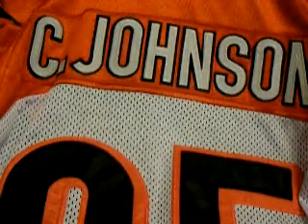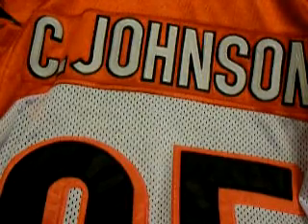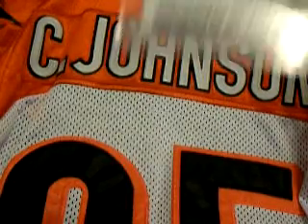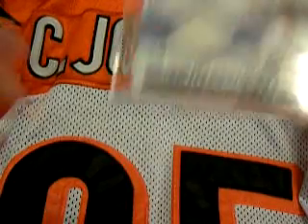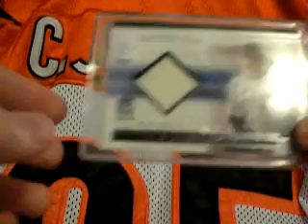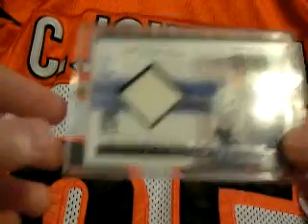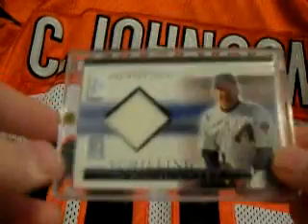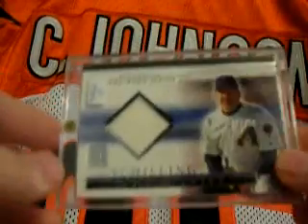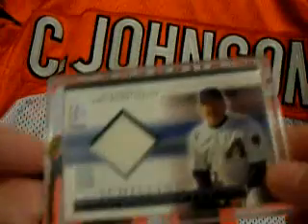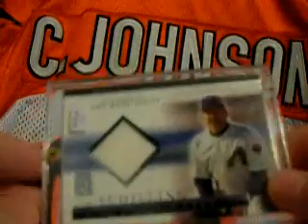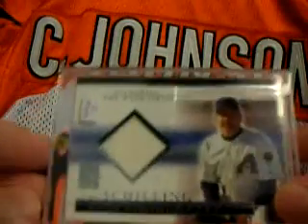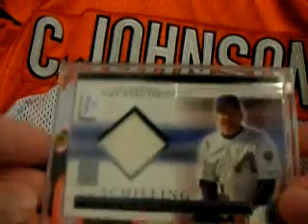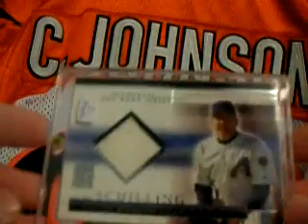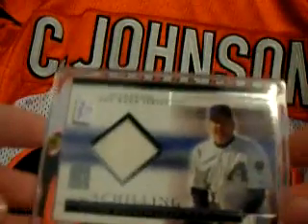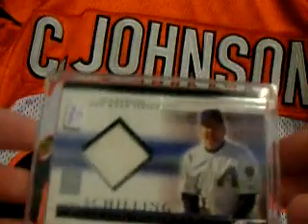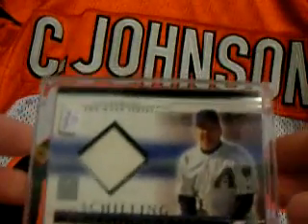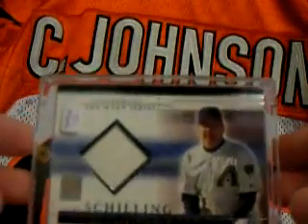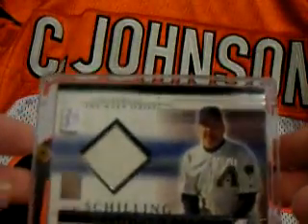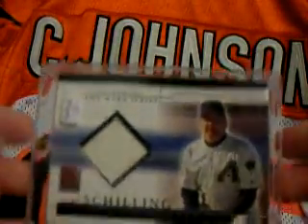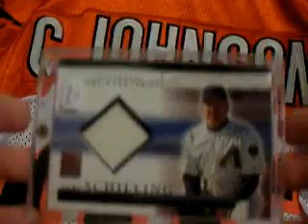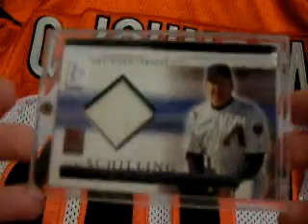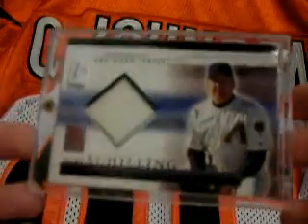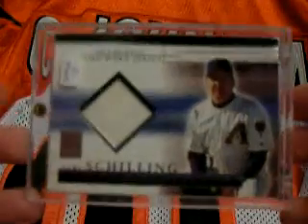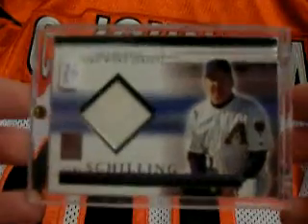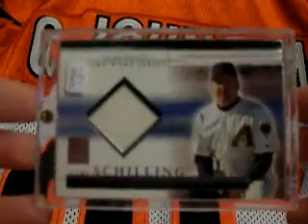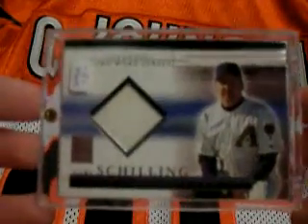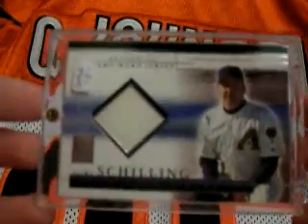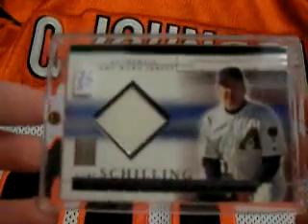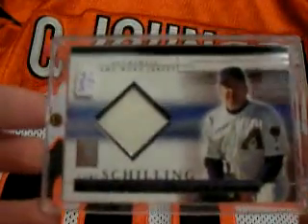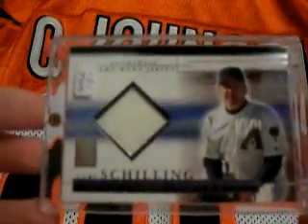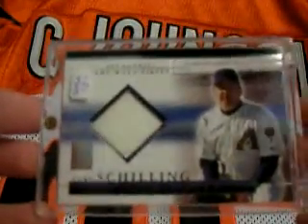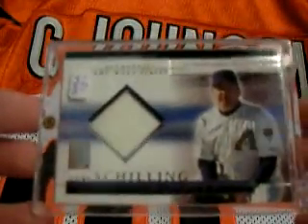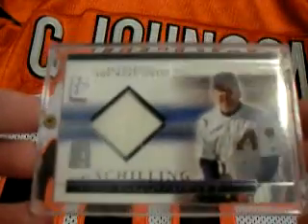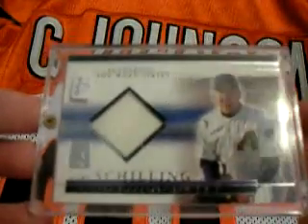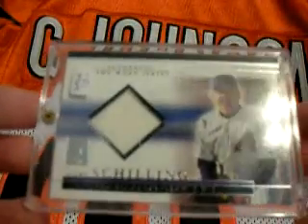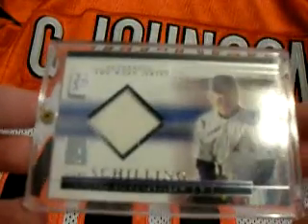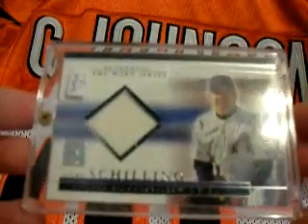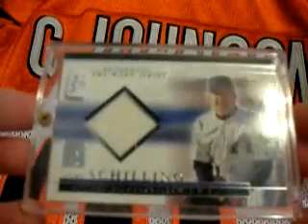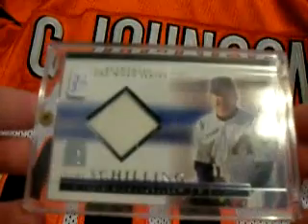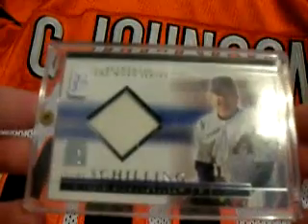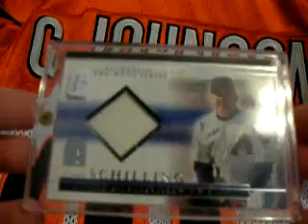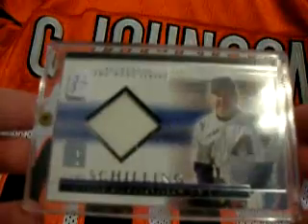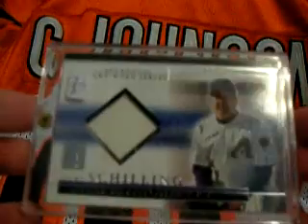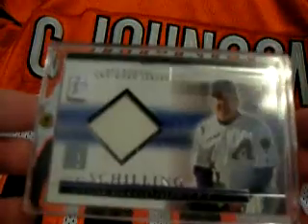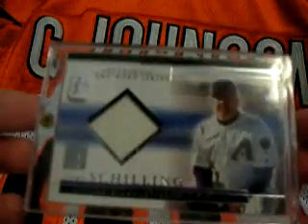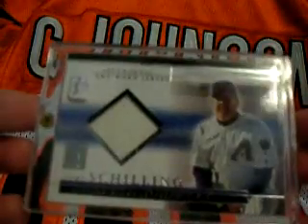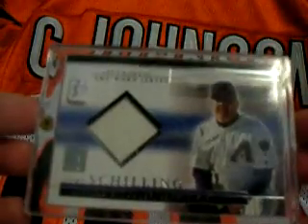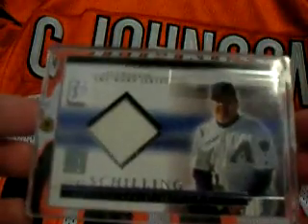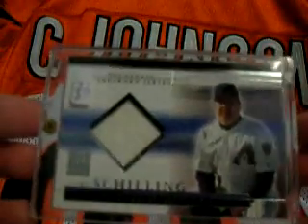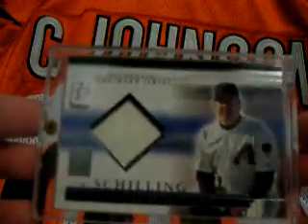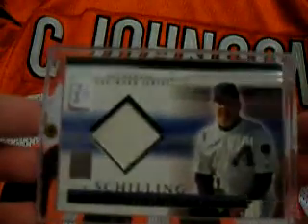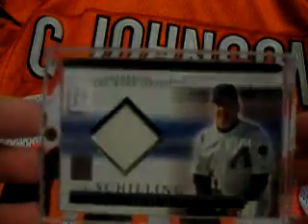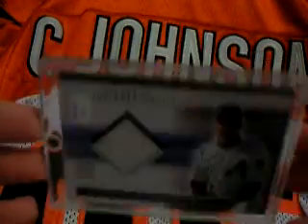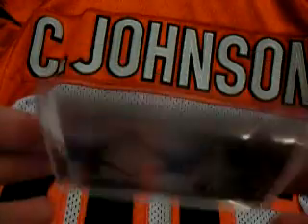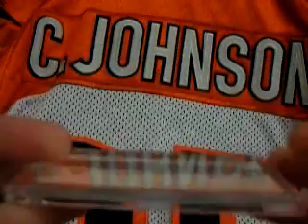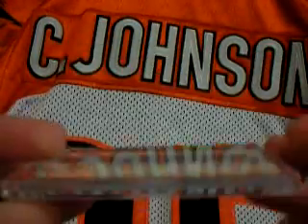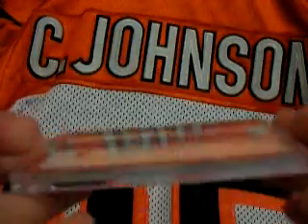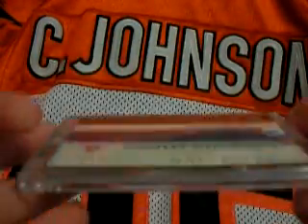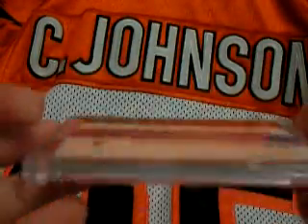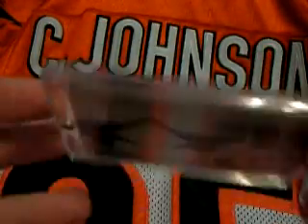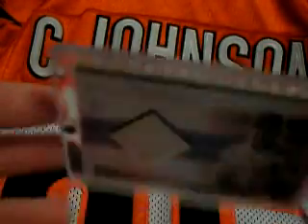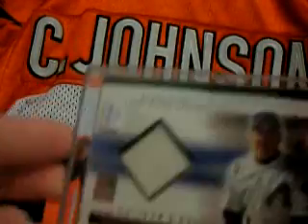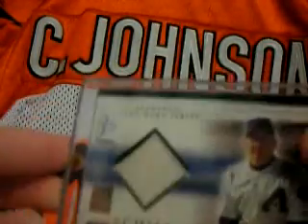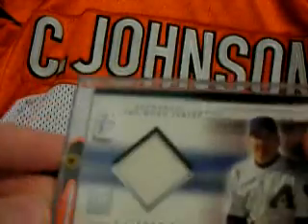Along with the Schilling, I picked this up at a yard sale for like five bucks - I'm like whatever. Curt Schilling Topps Reserve, why not, even though it's from the Diamondbacks uniform.